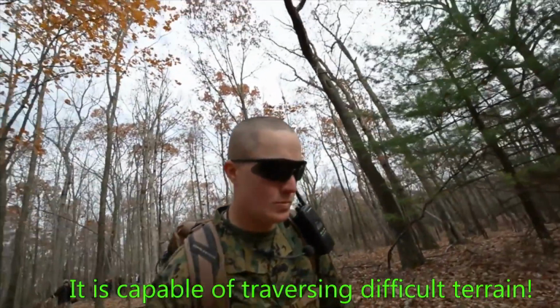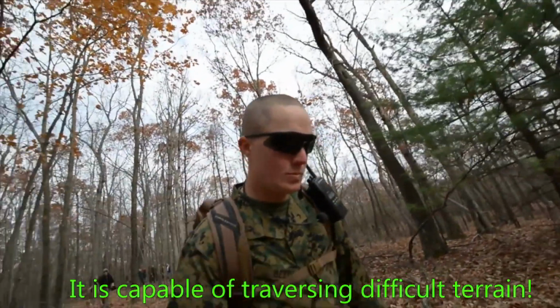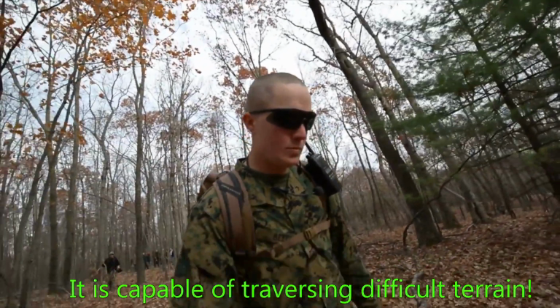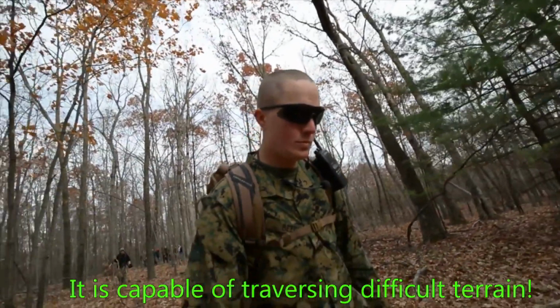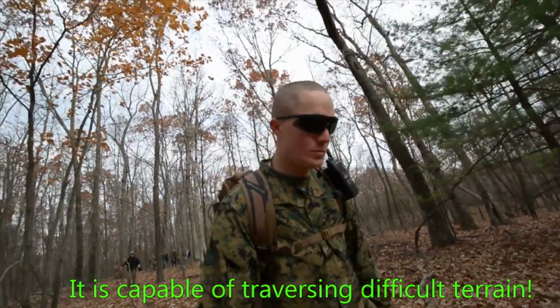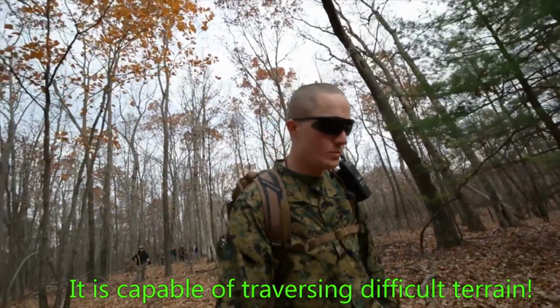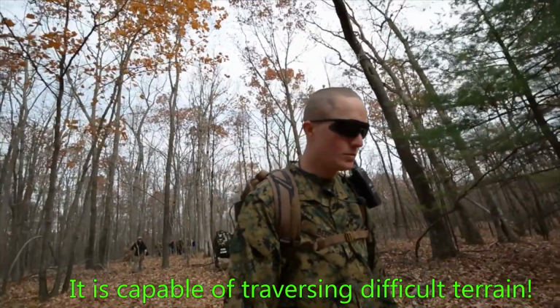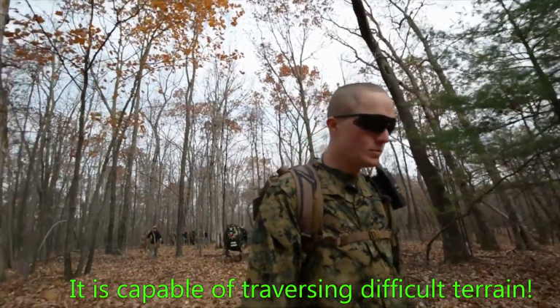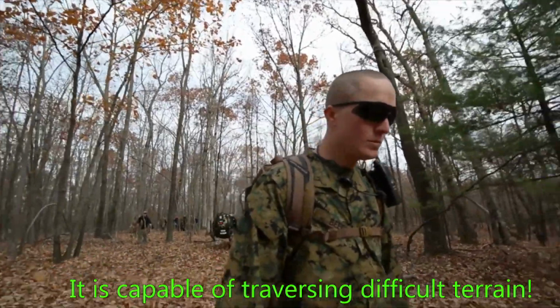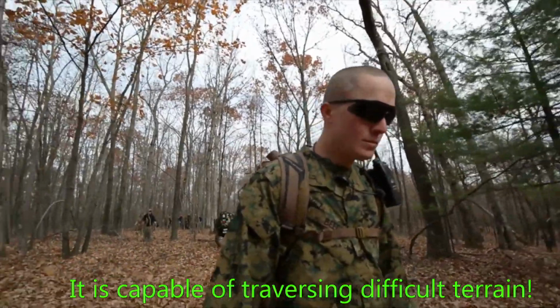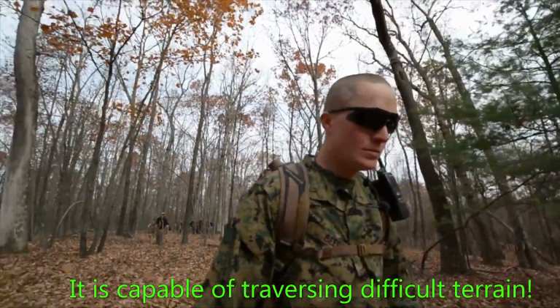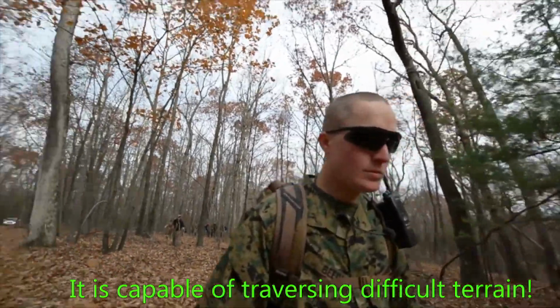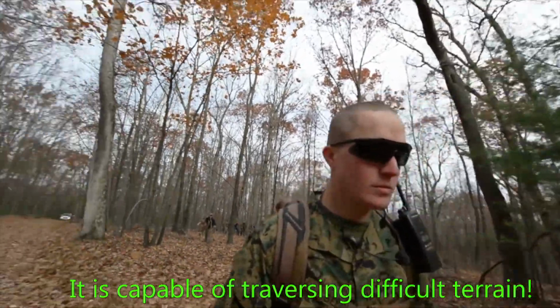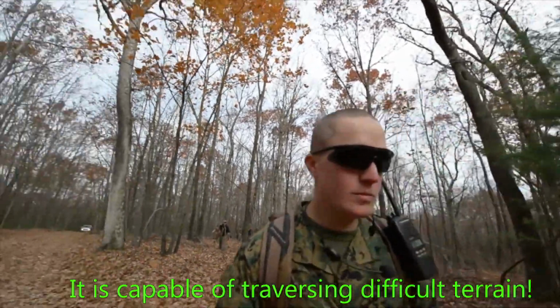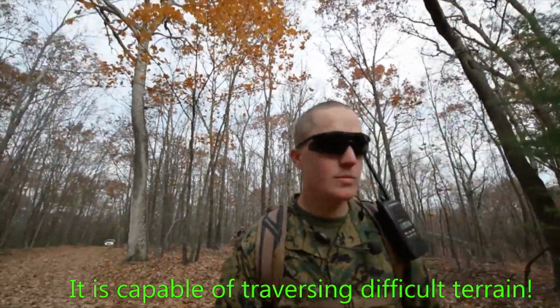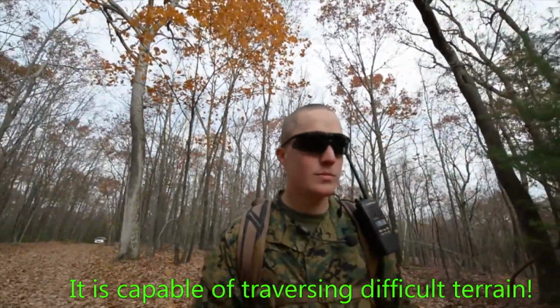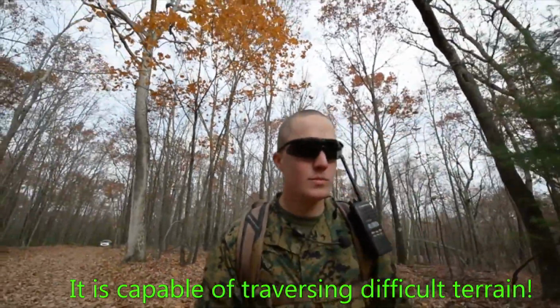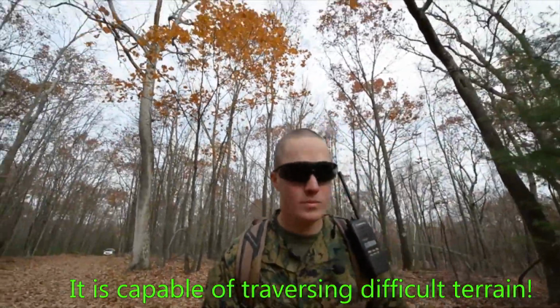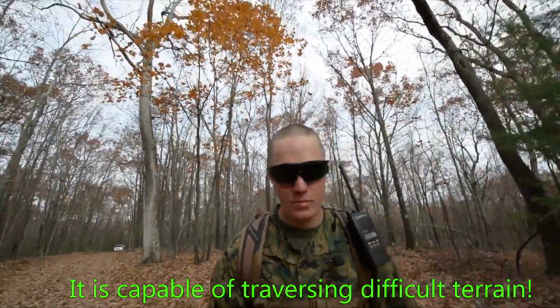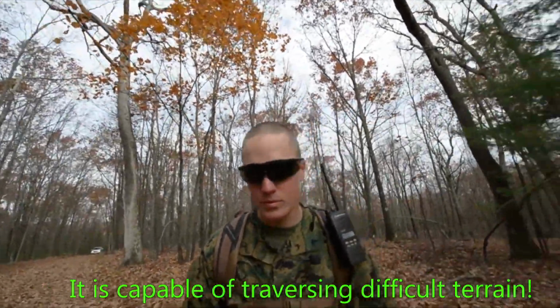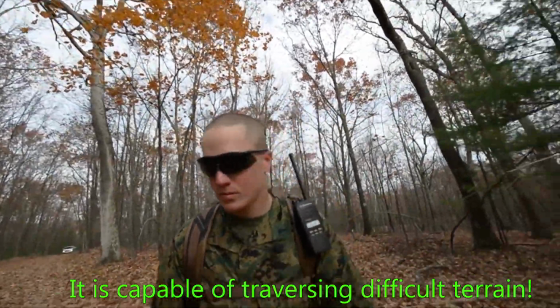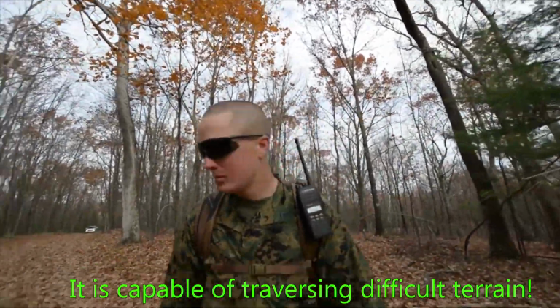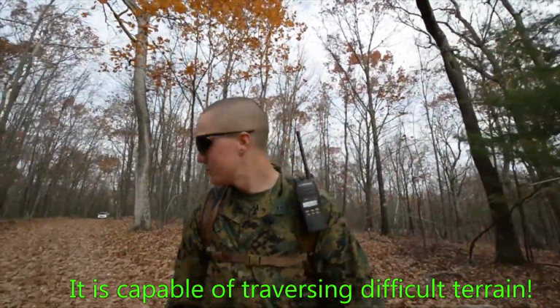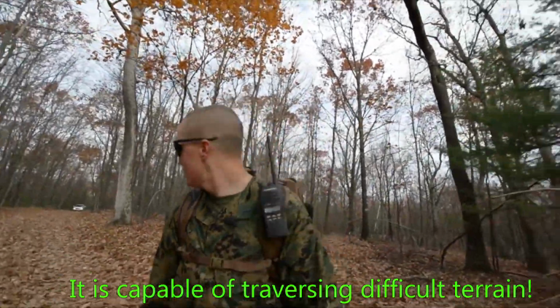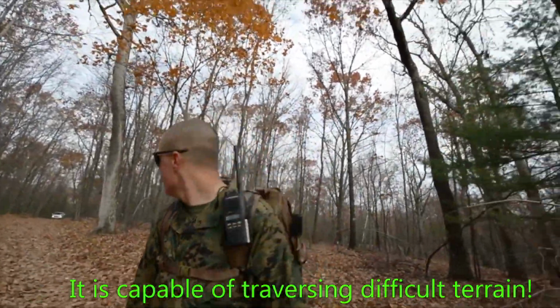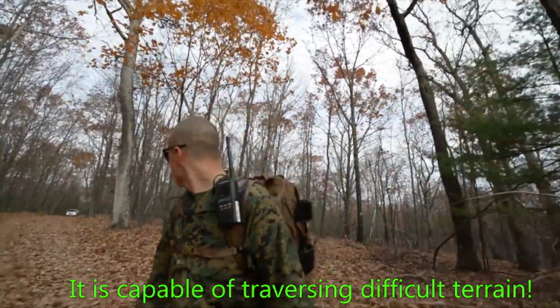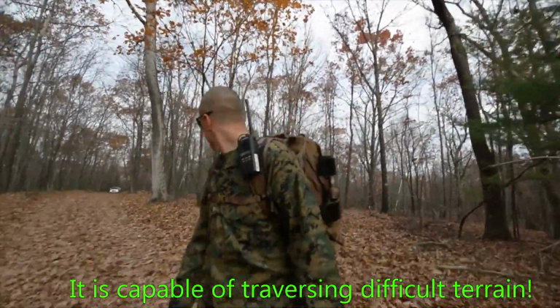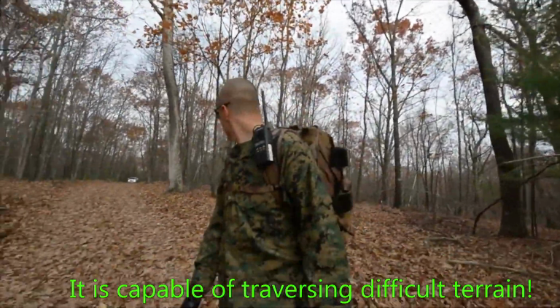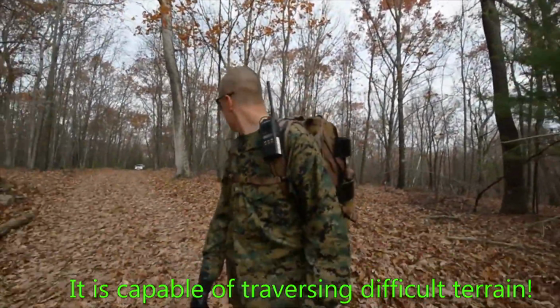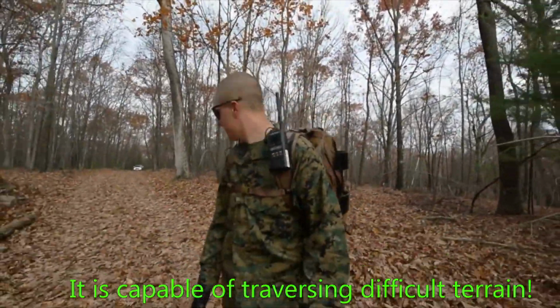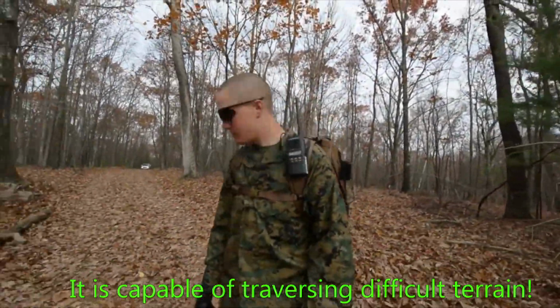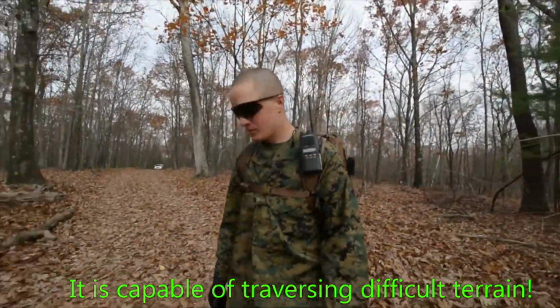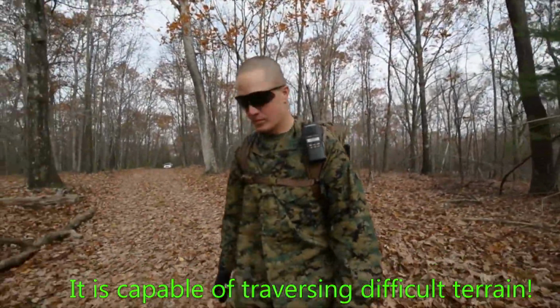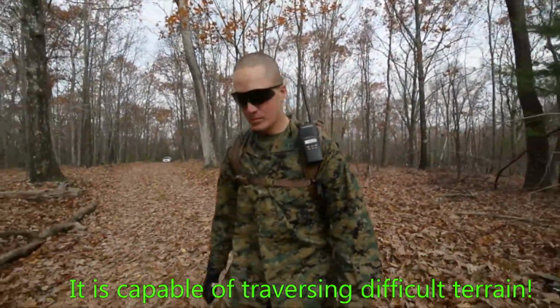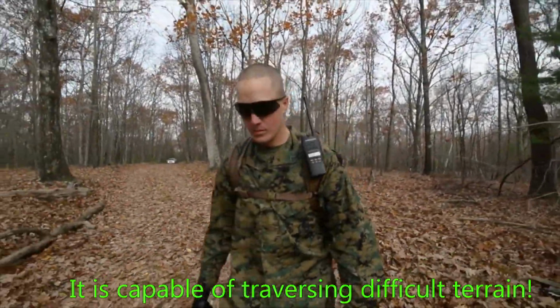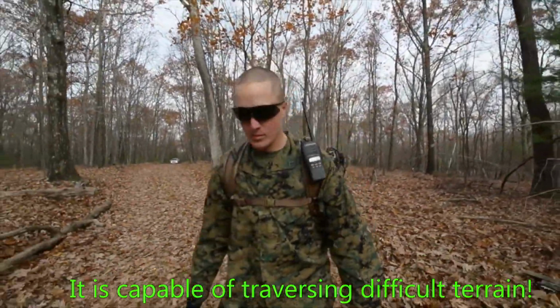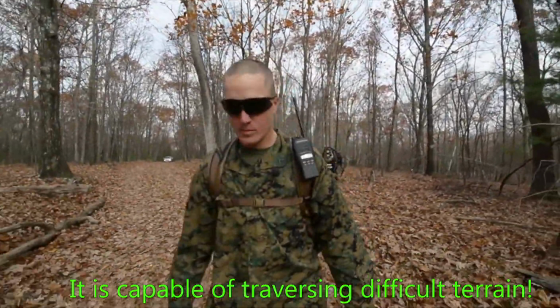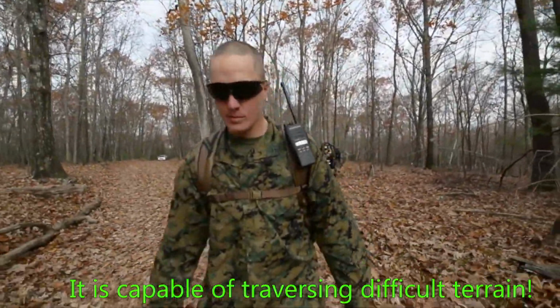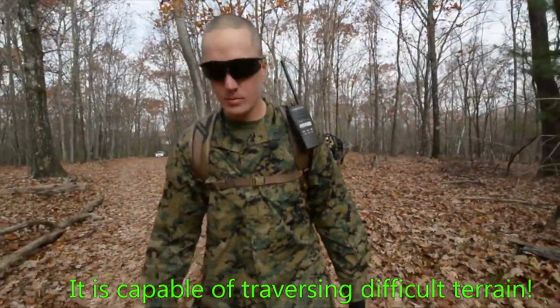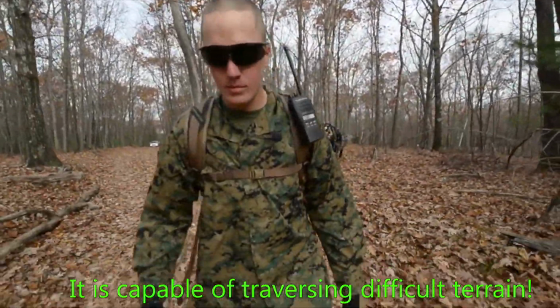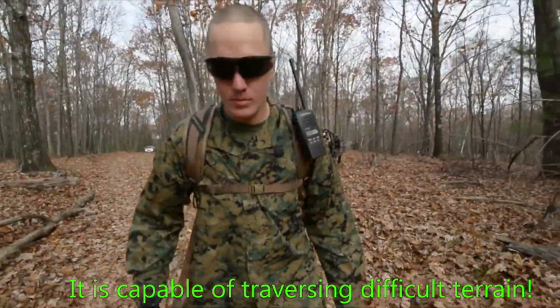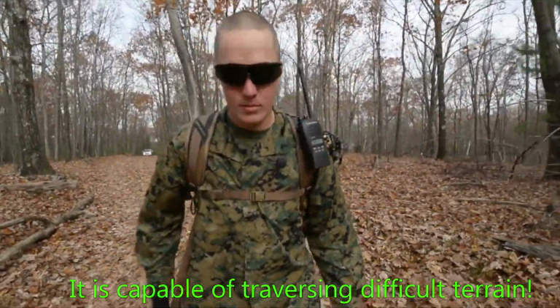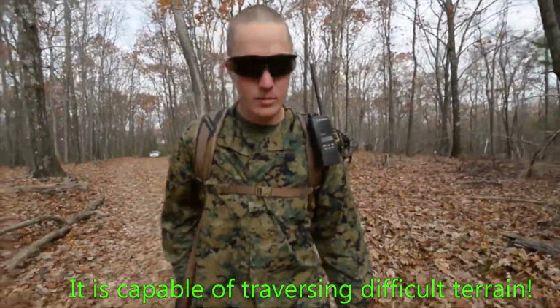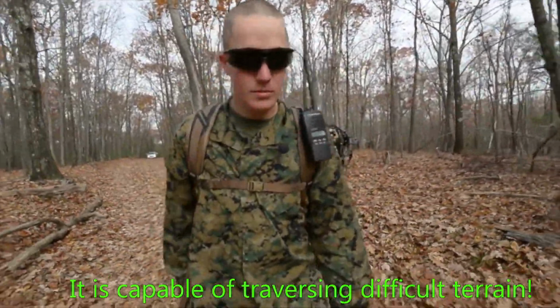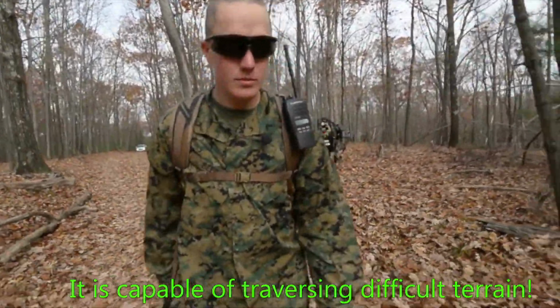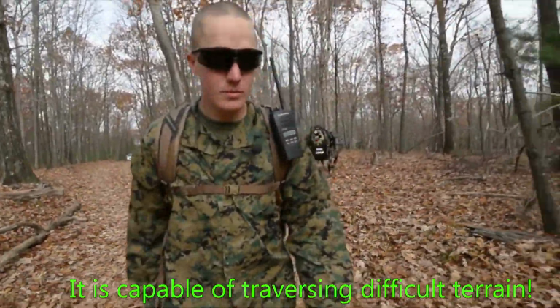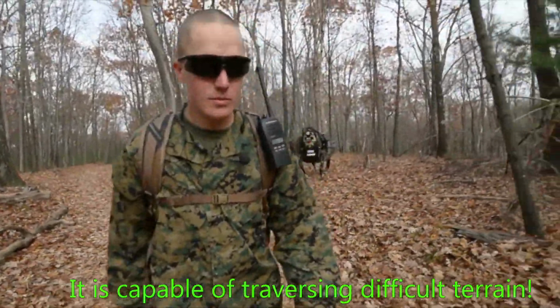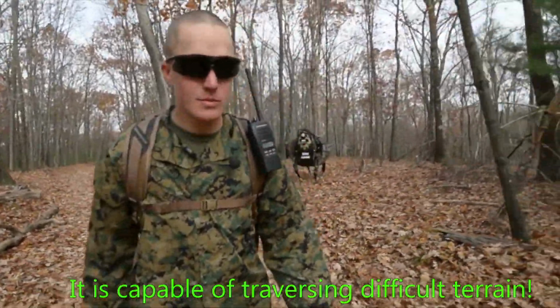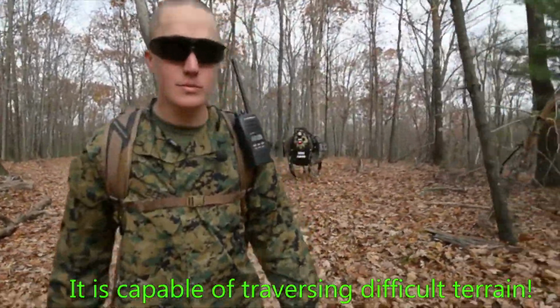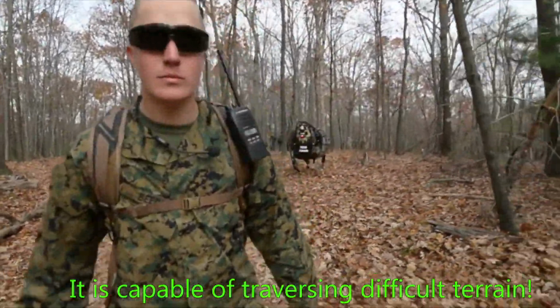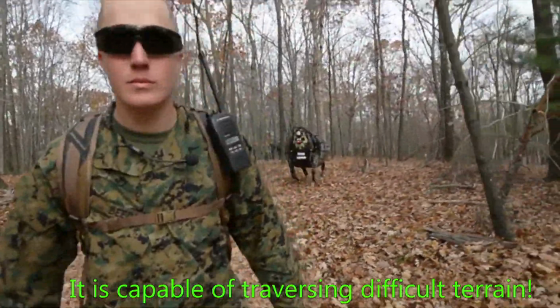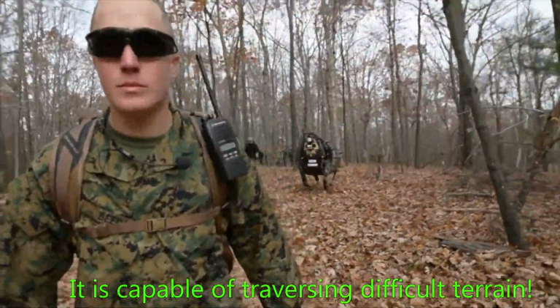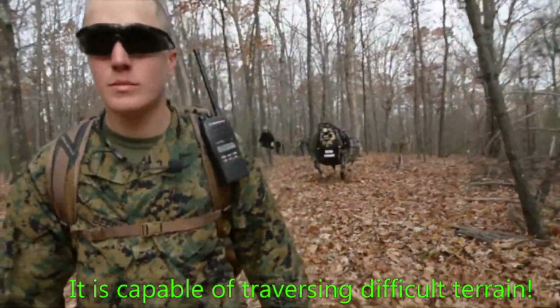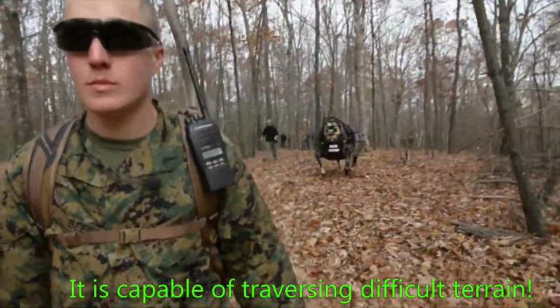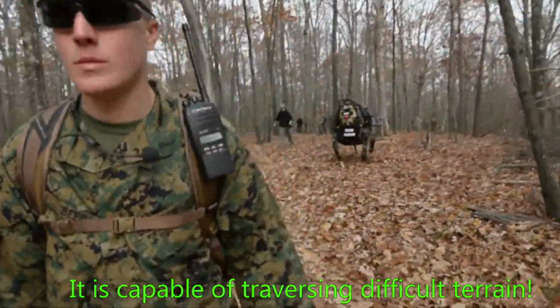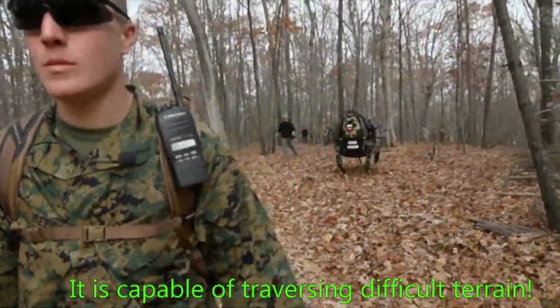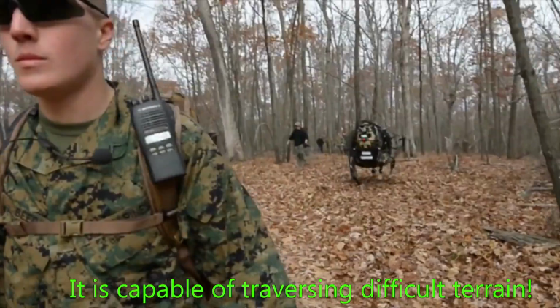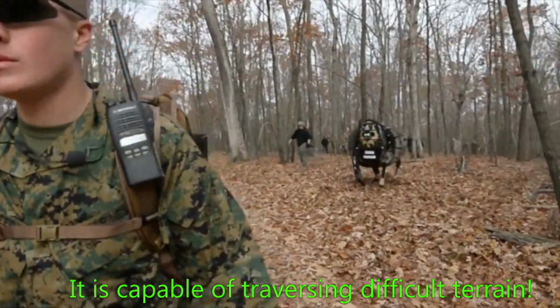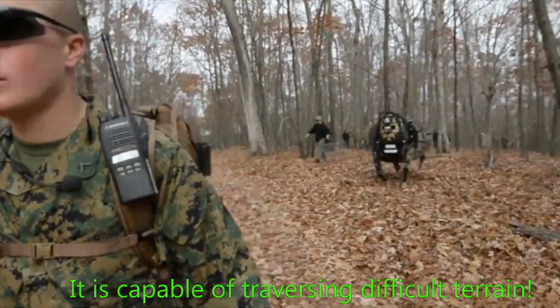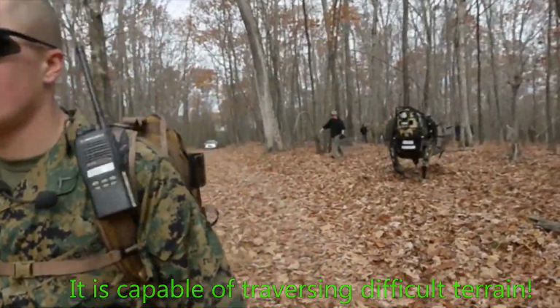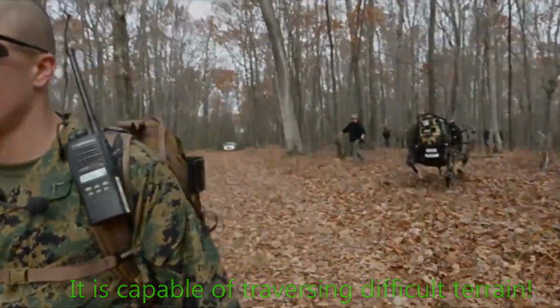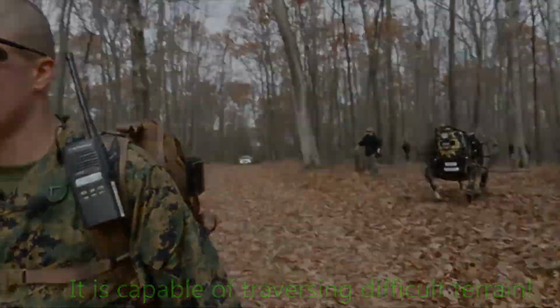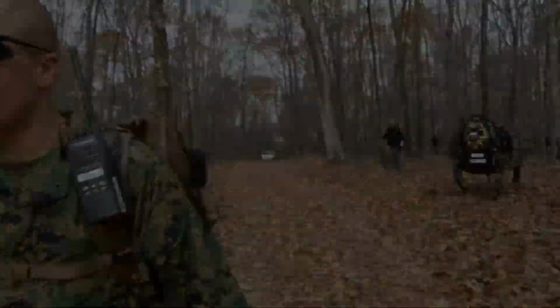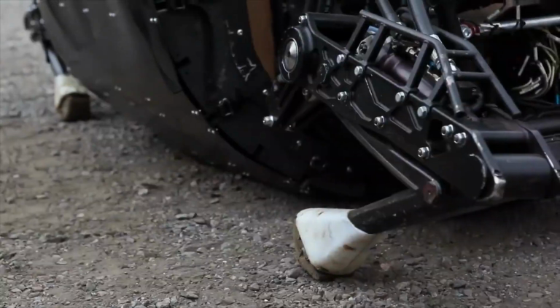Today it takes five or six Marines to get somebody wounded off the battlefield. With something like this, you could do it with one, and that keeps more Marines in the fight.